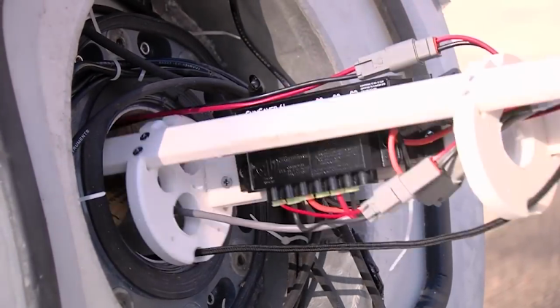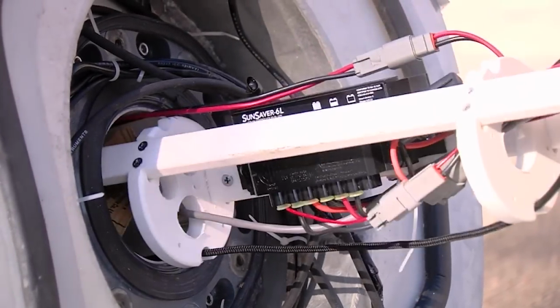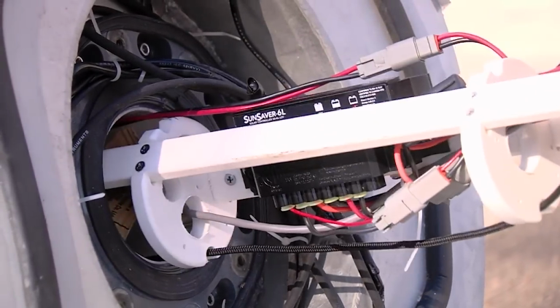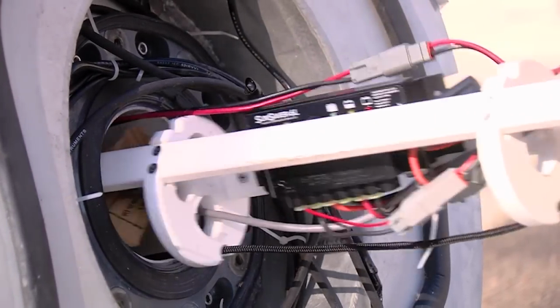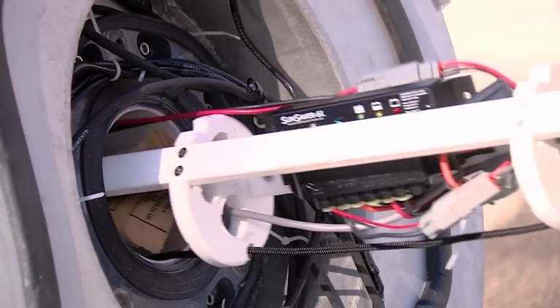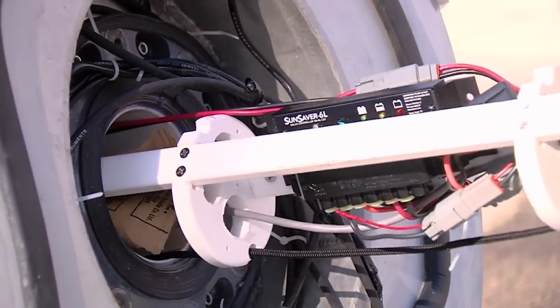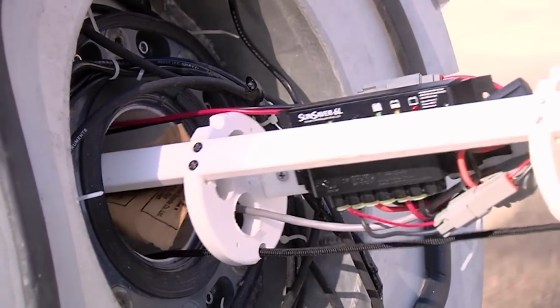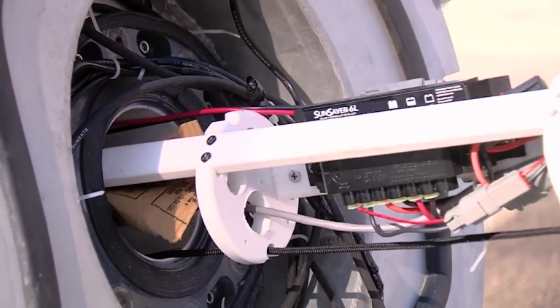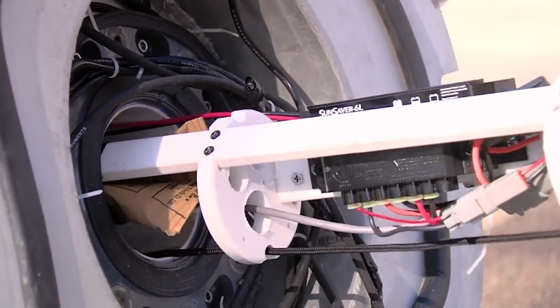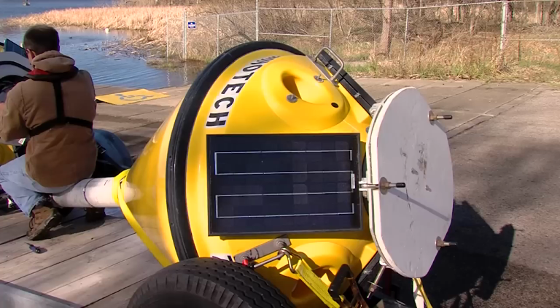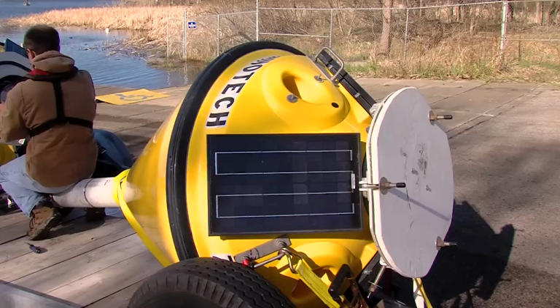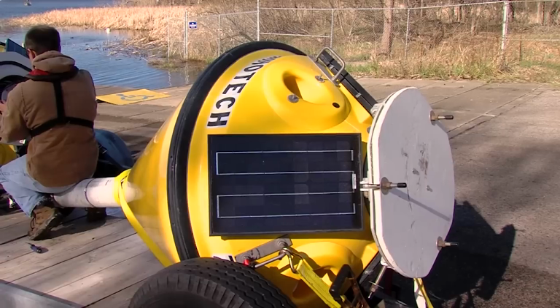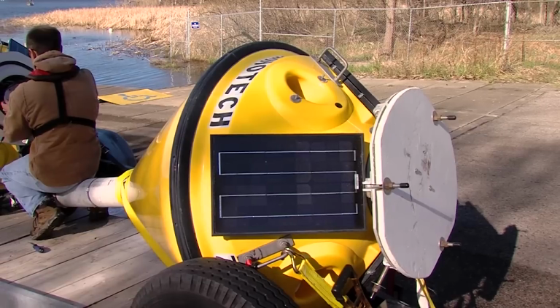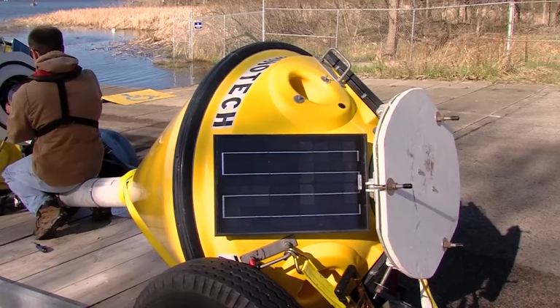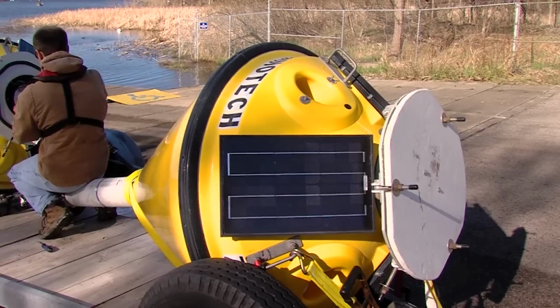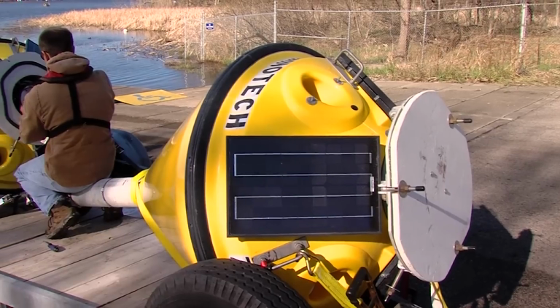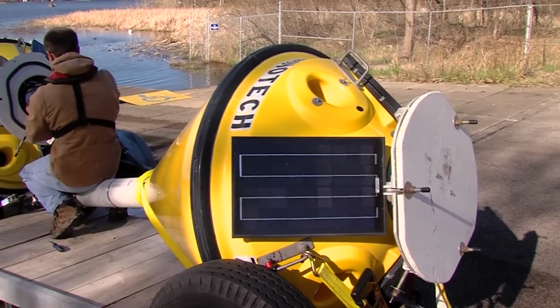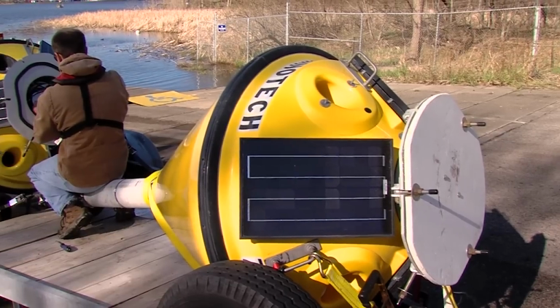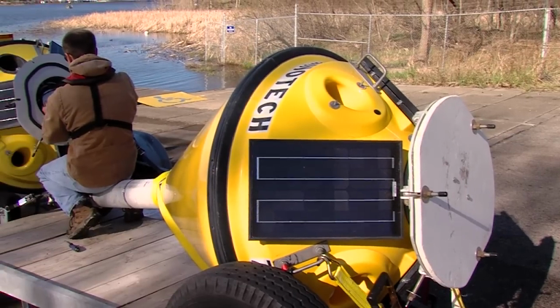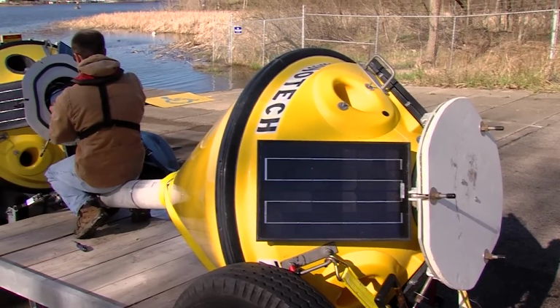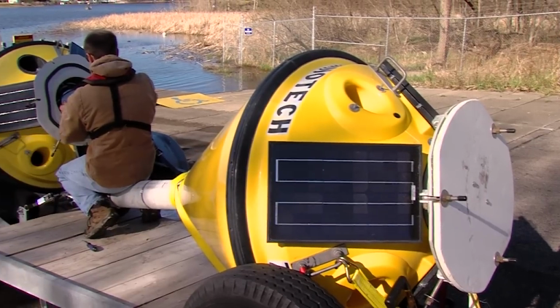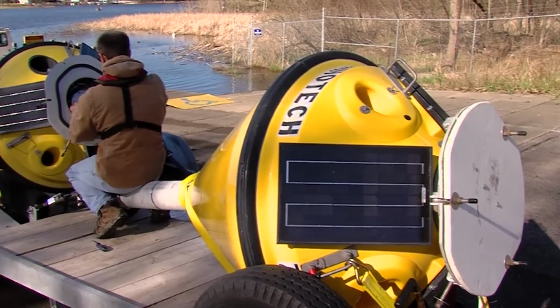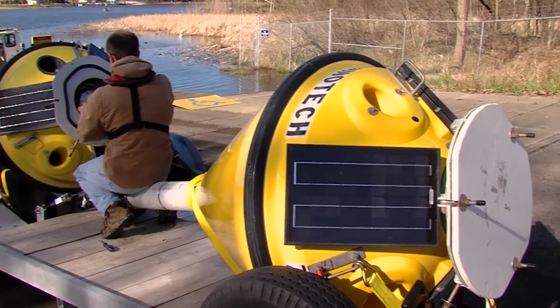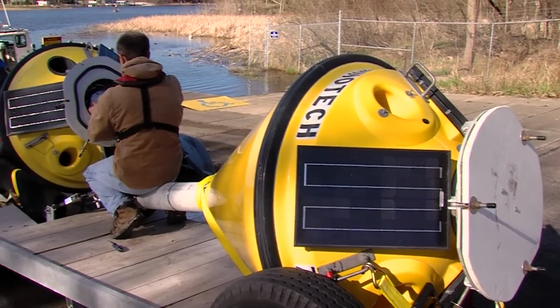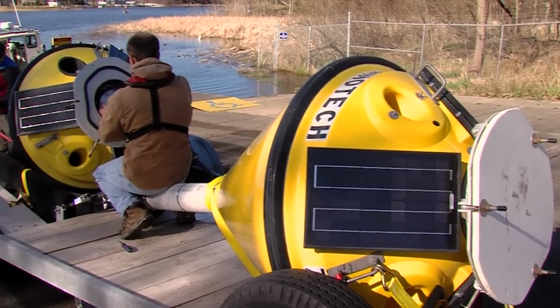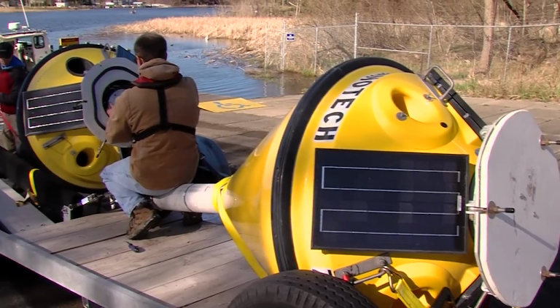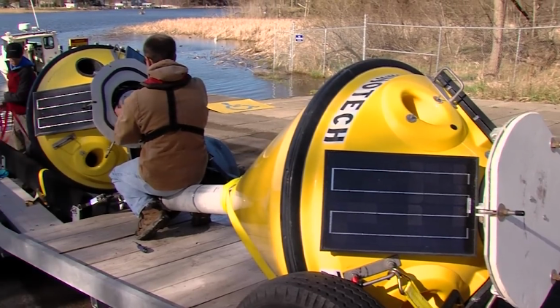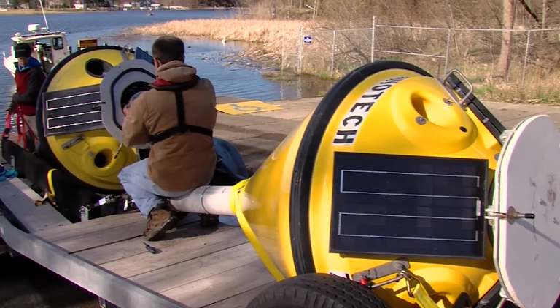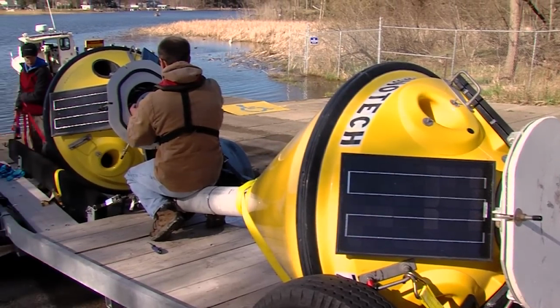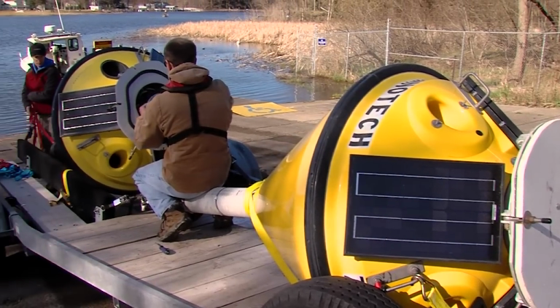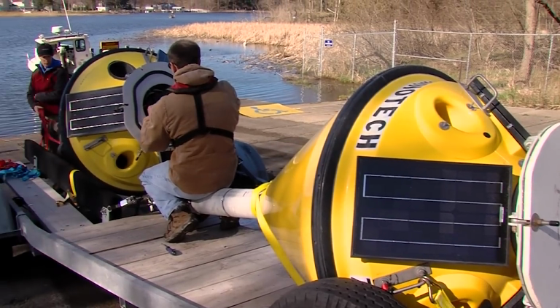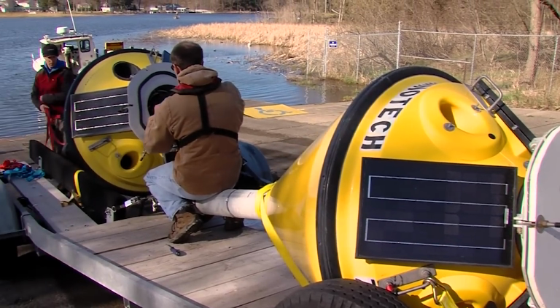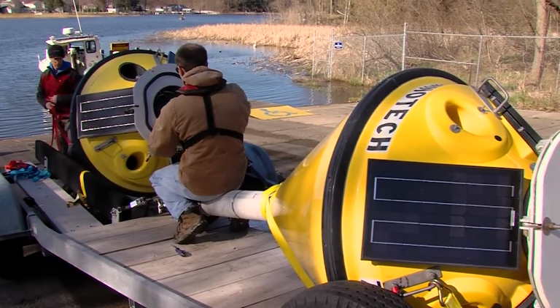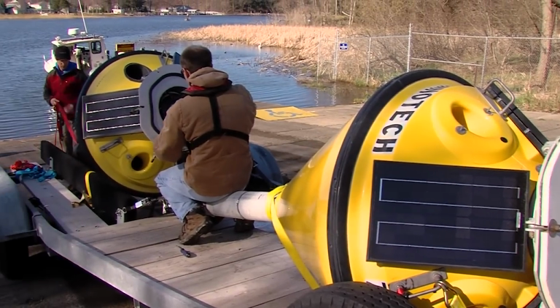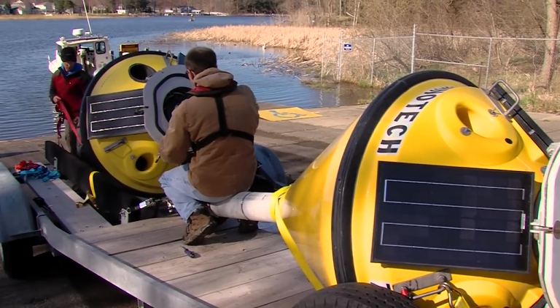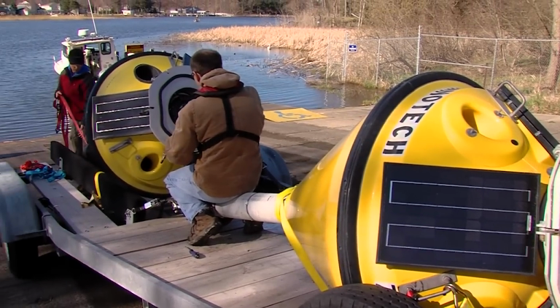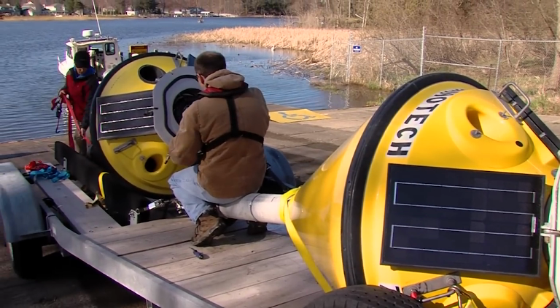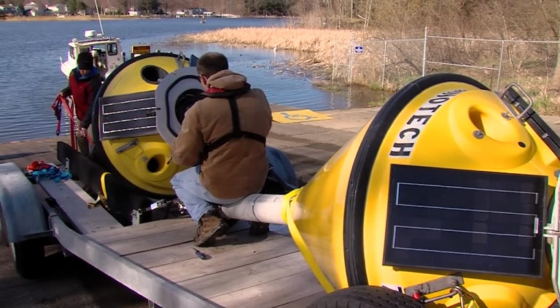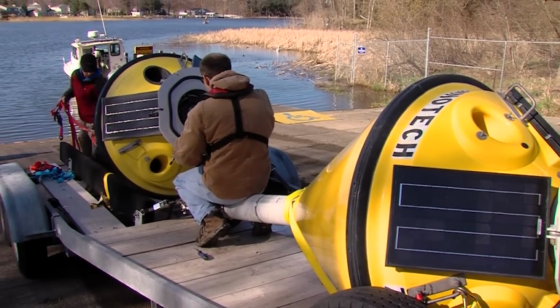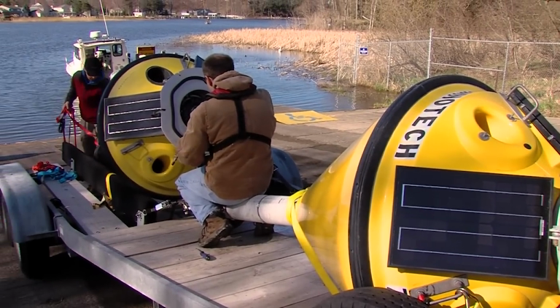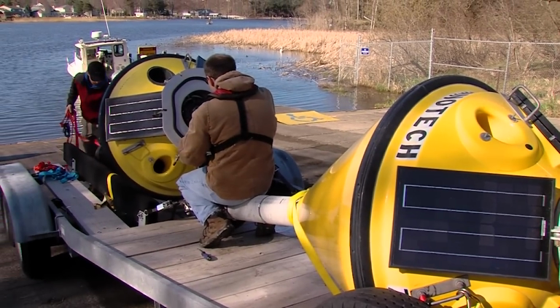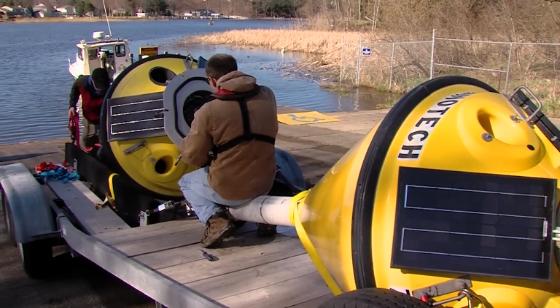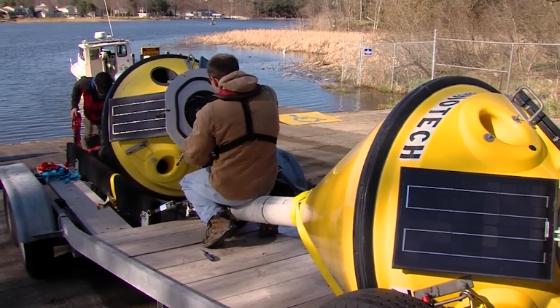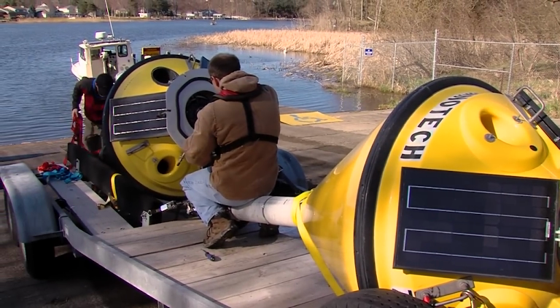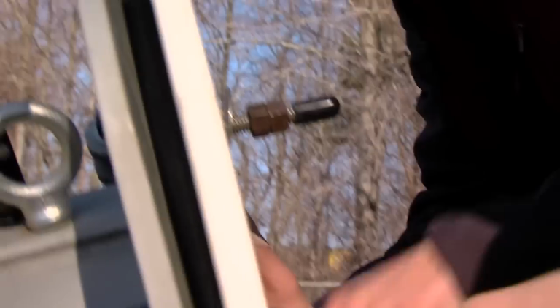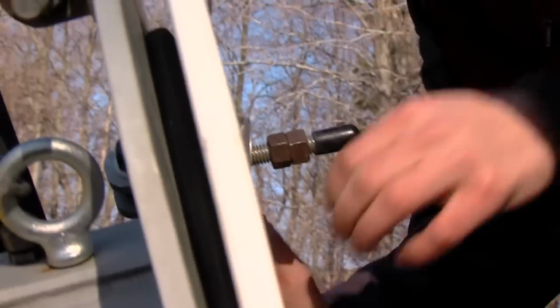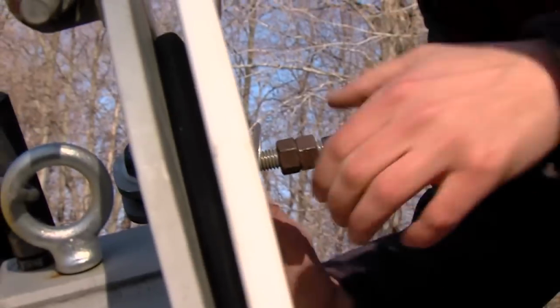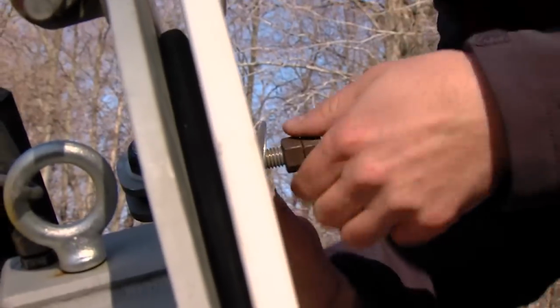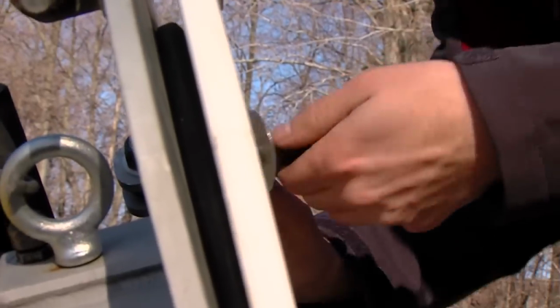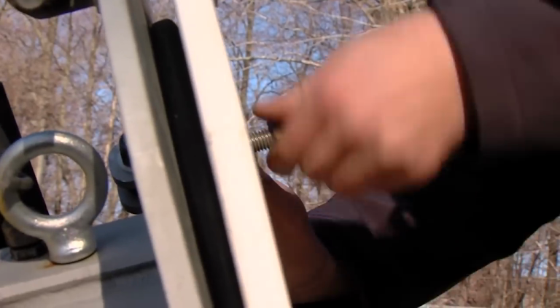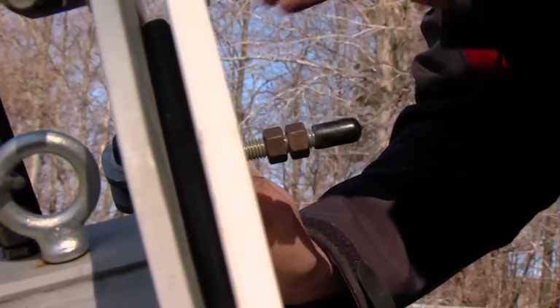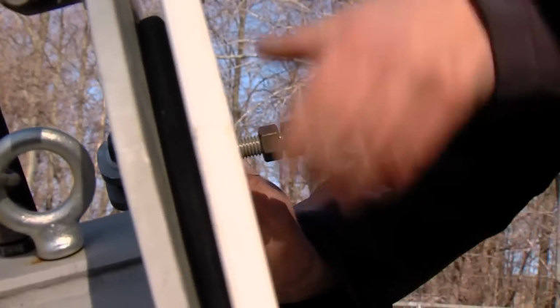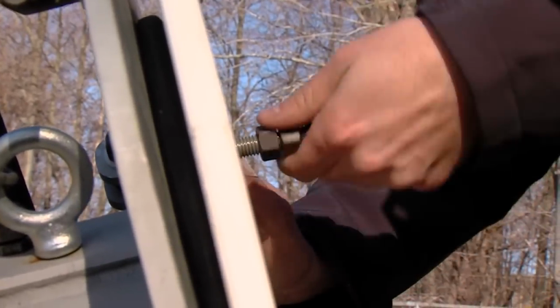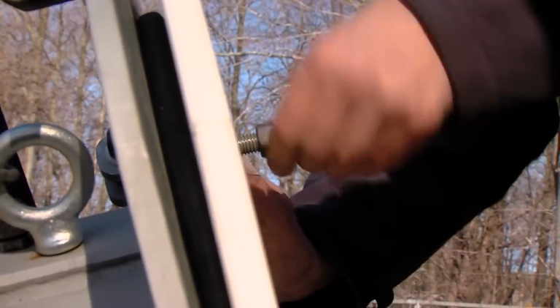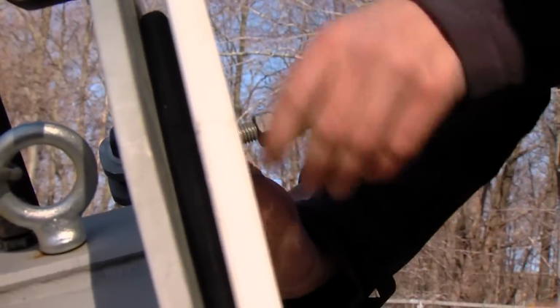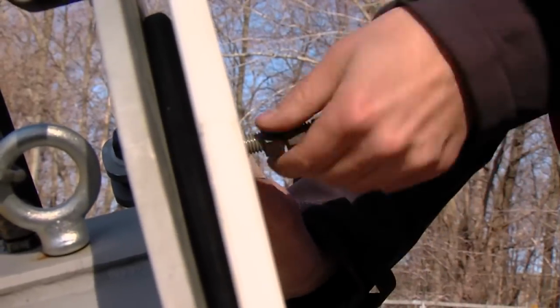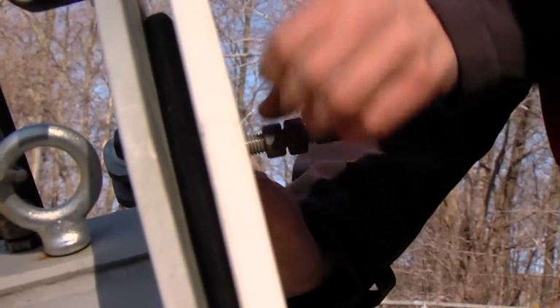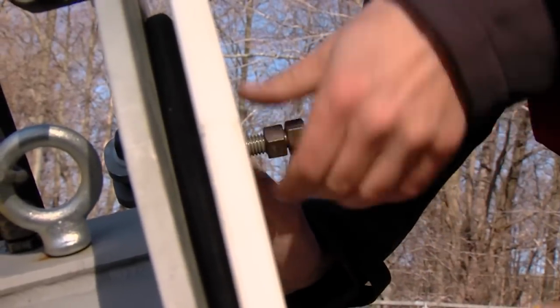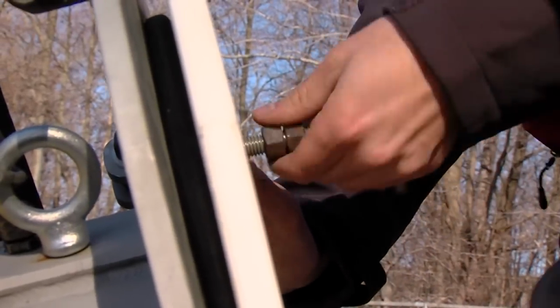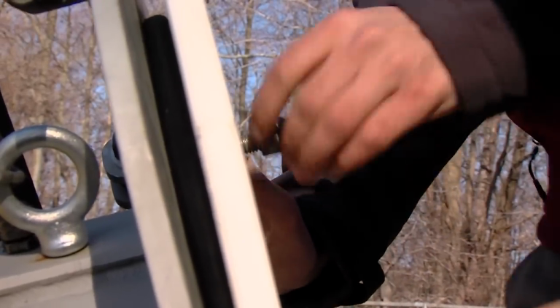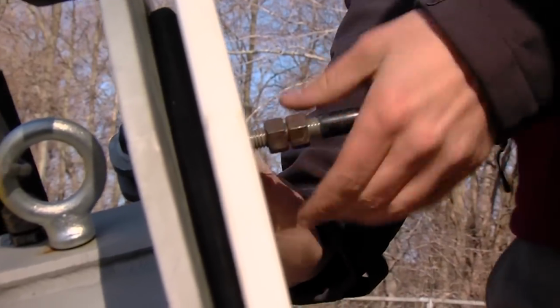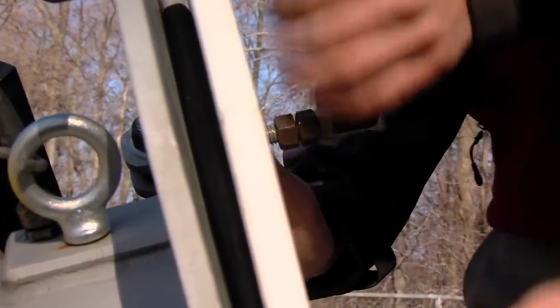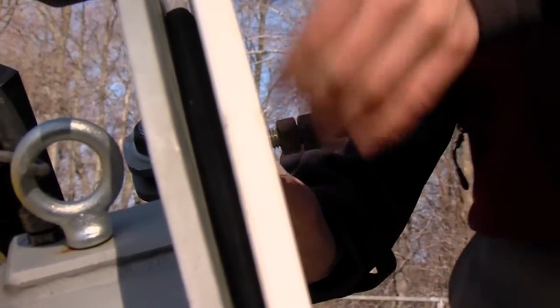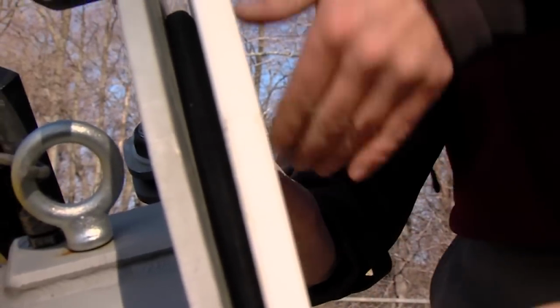Today we're in Port Sheldon, Michigan, out on Pigeon Lake, and we're deploying the weather buoy that goes three miles offshore.